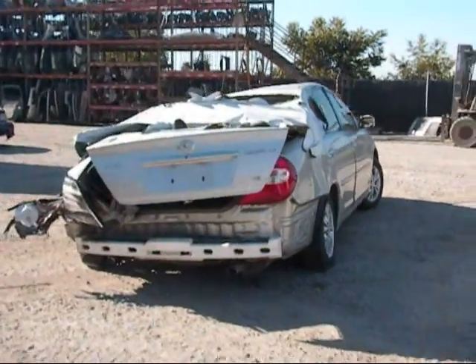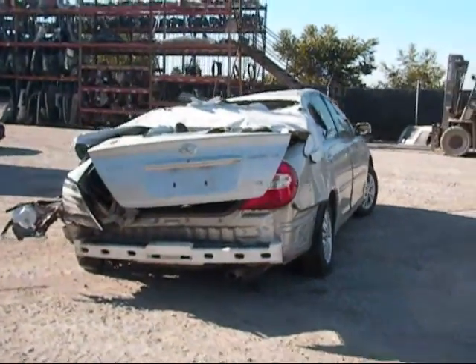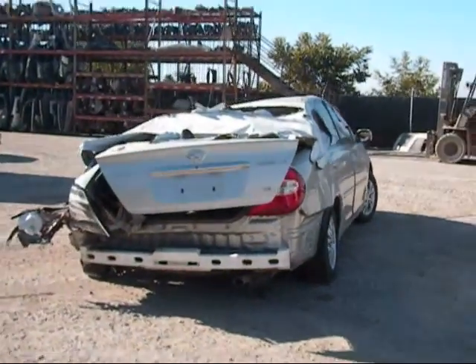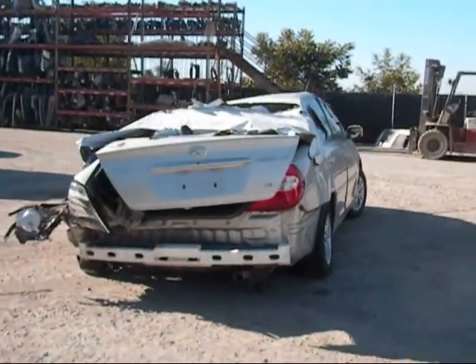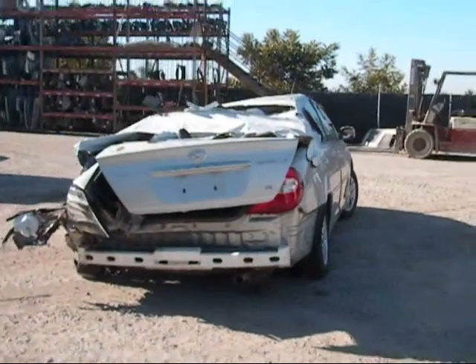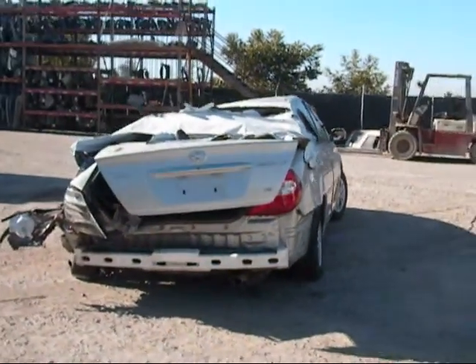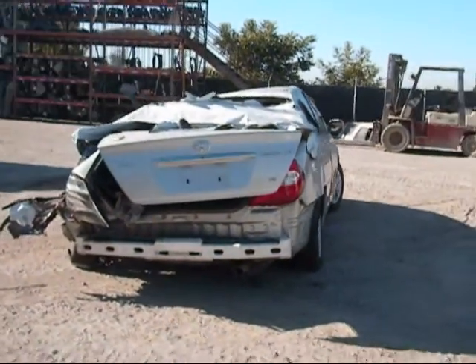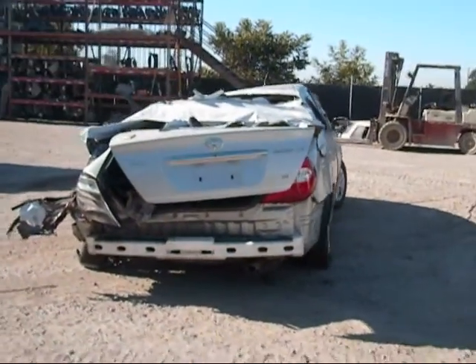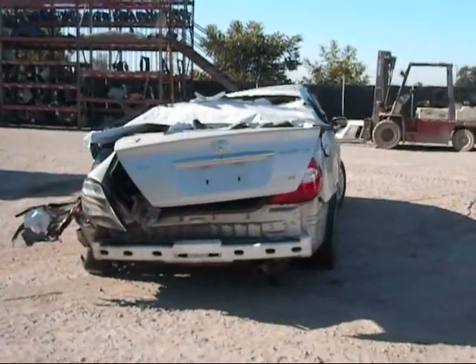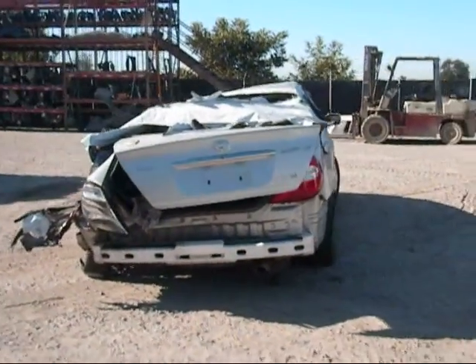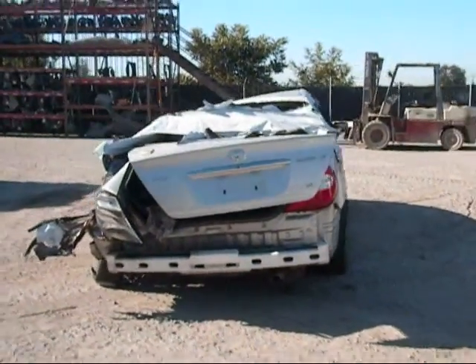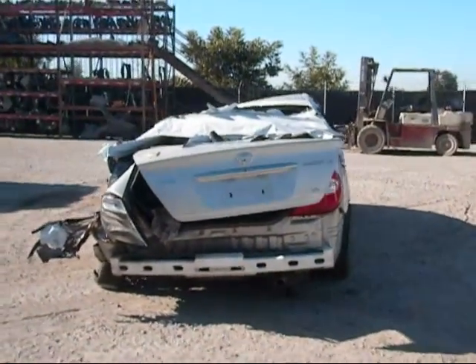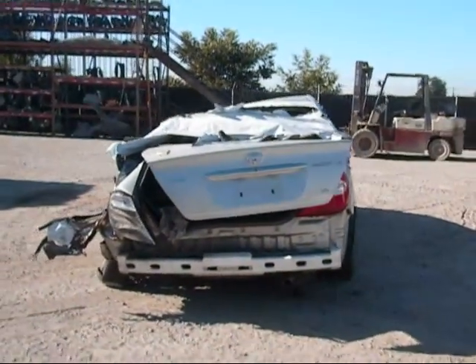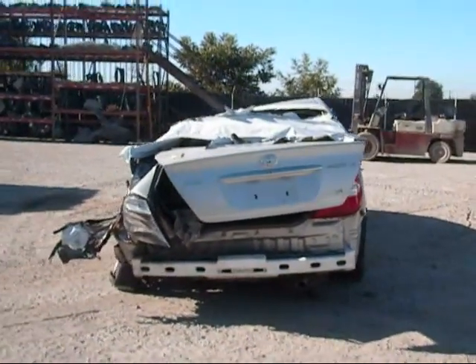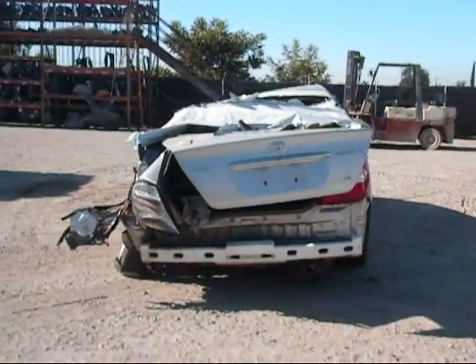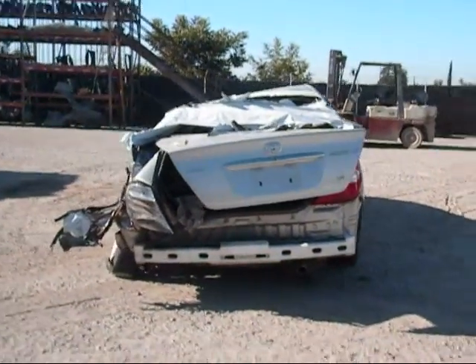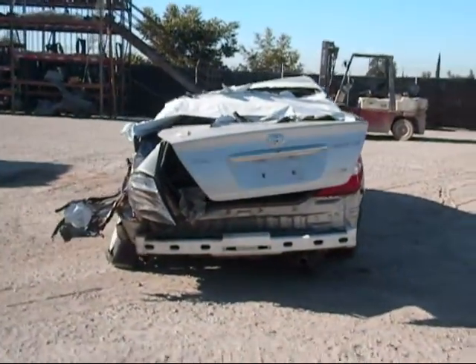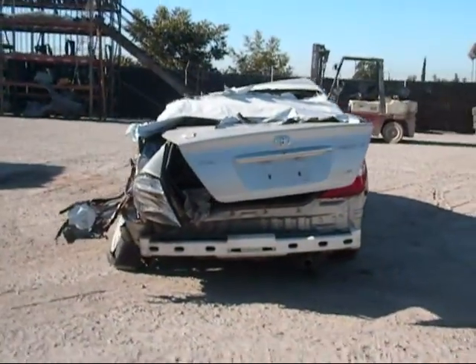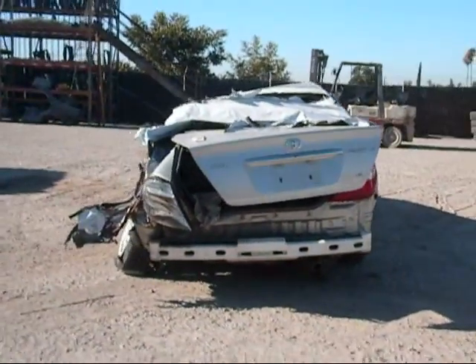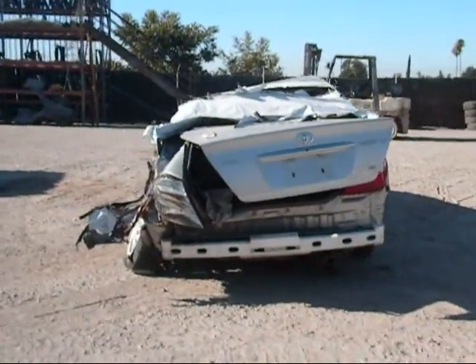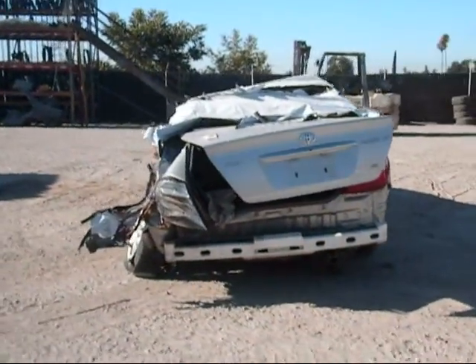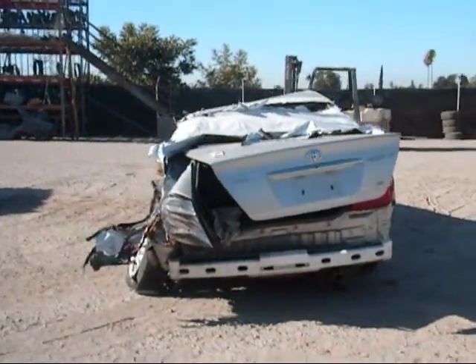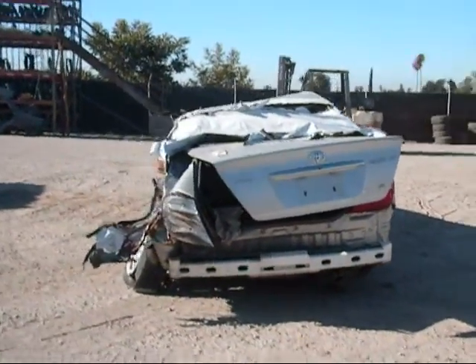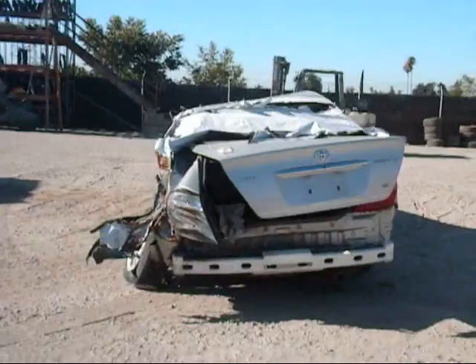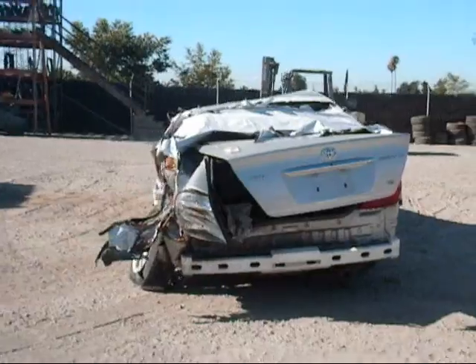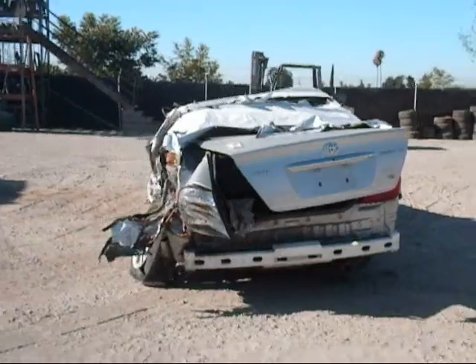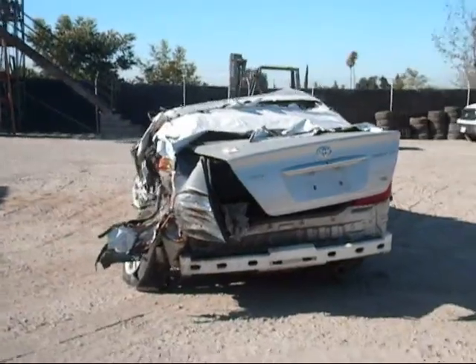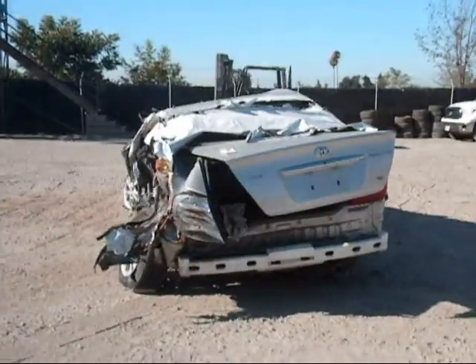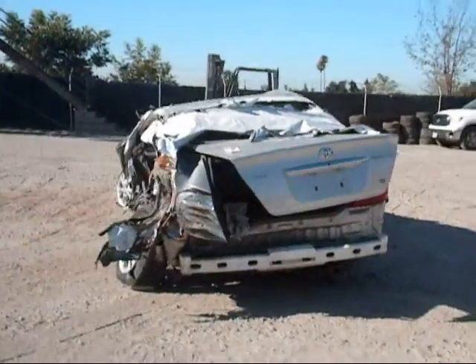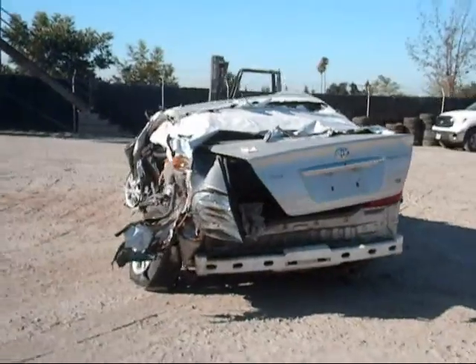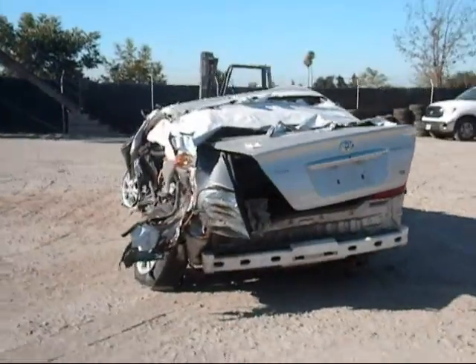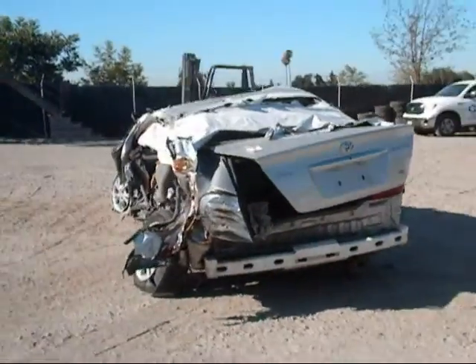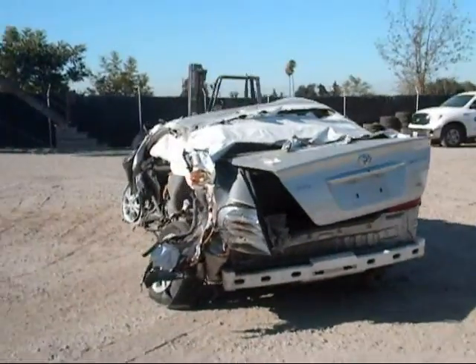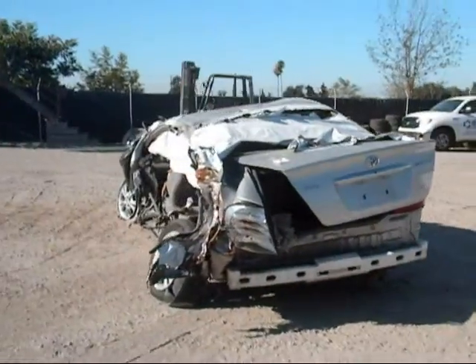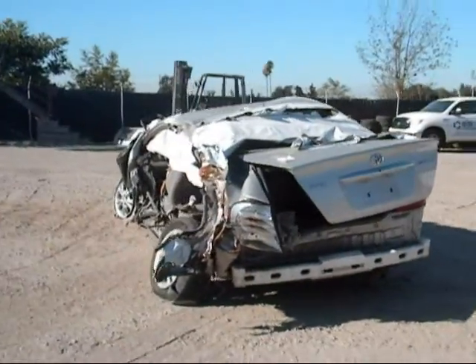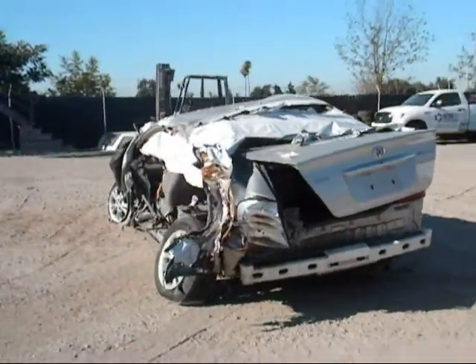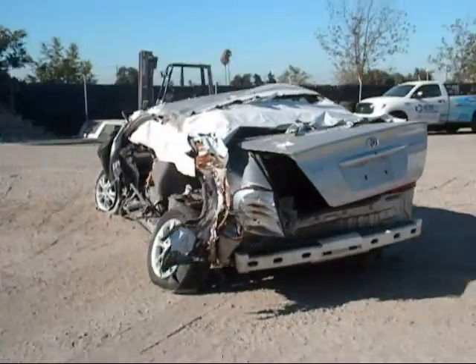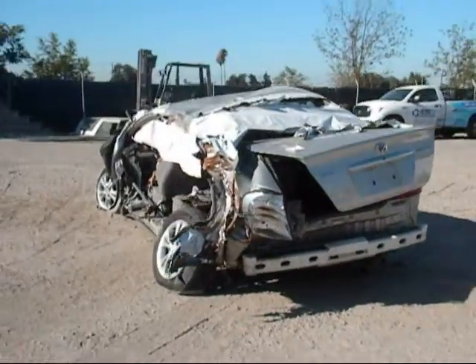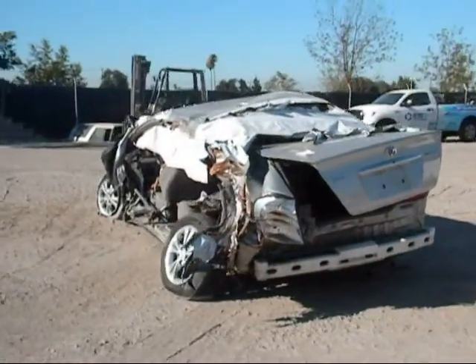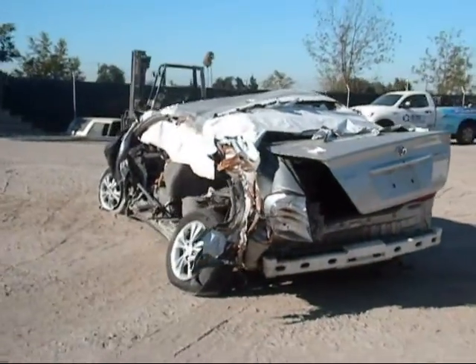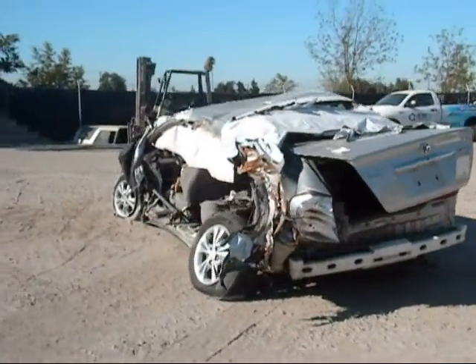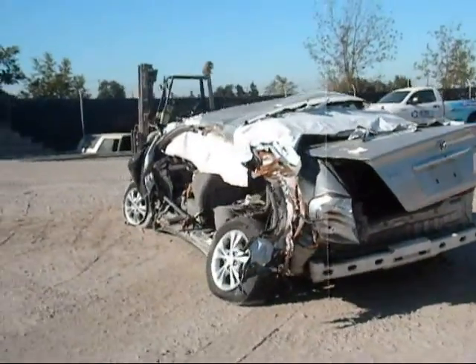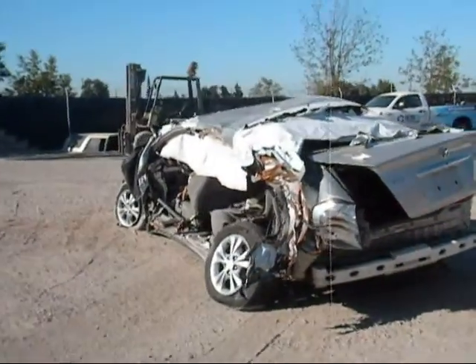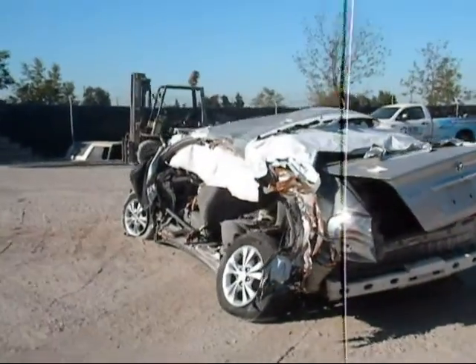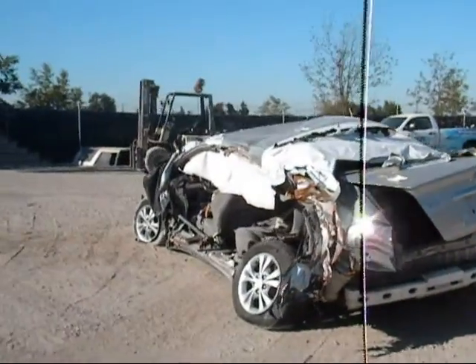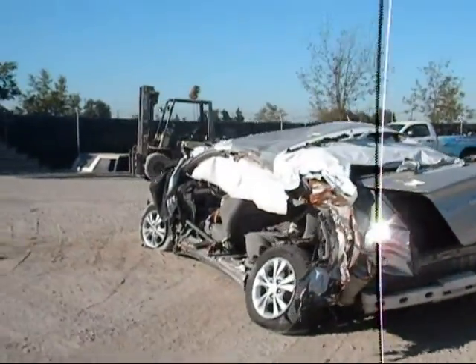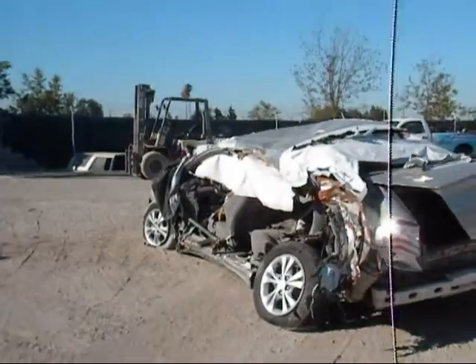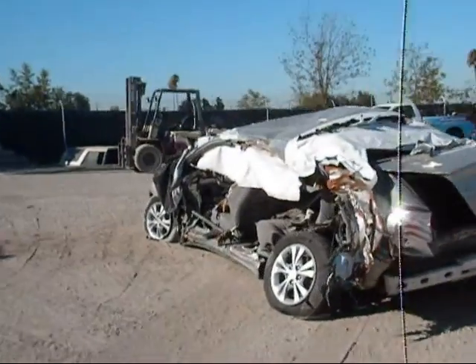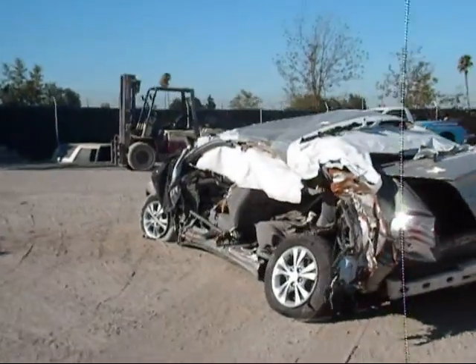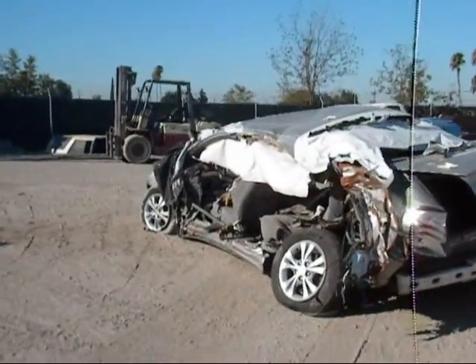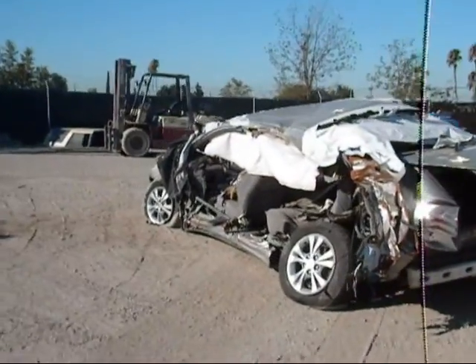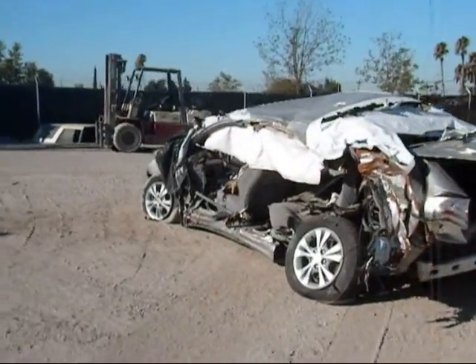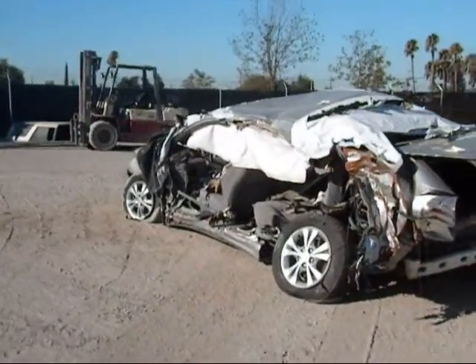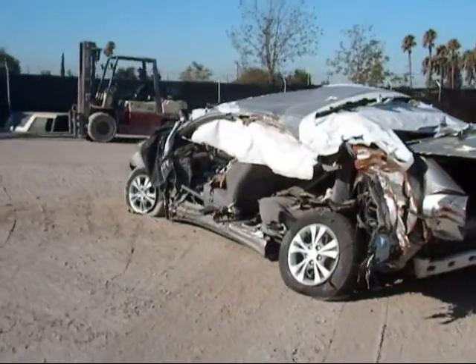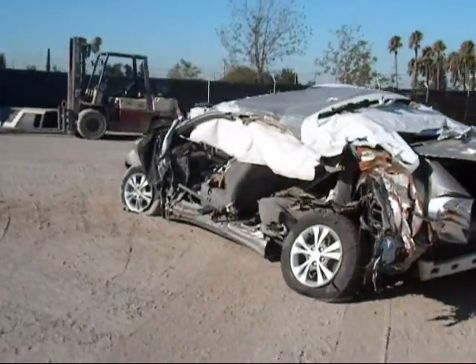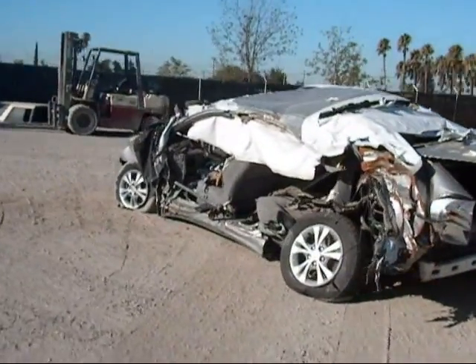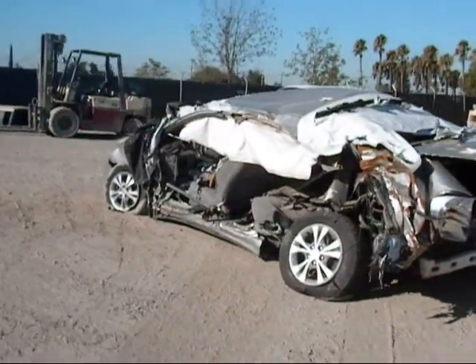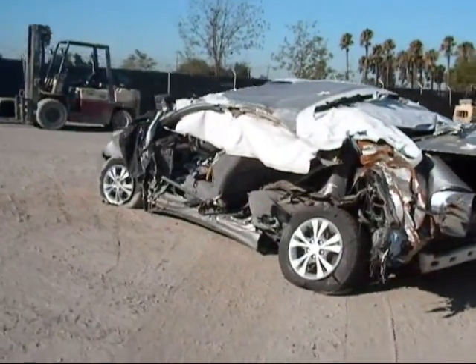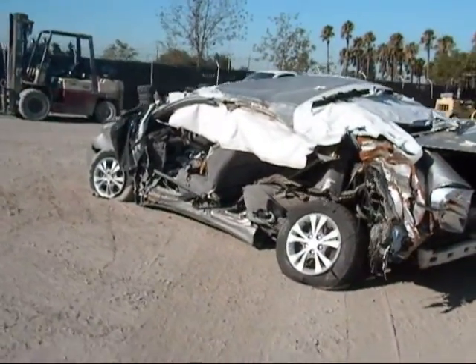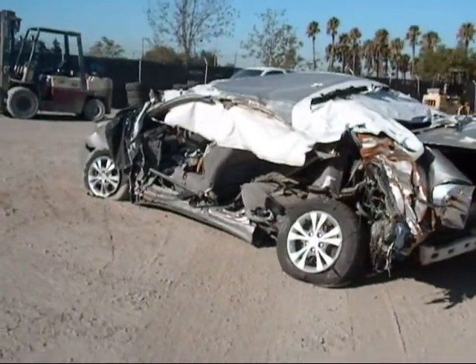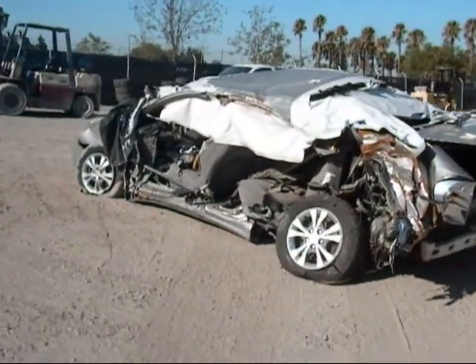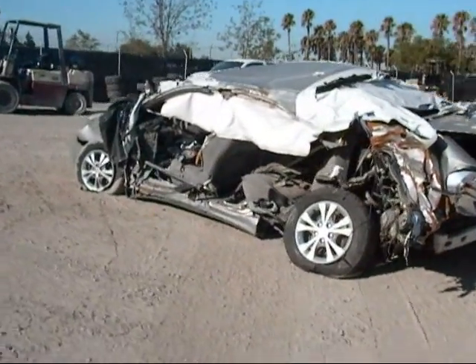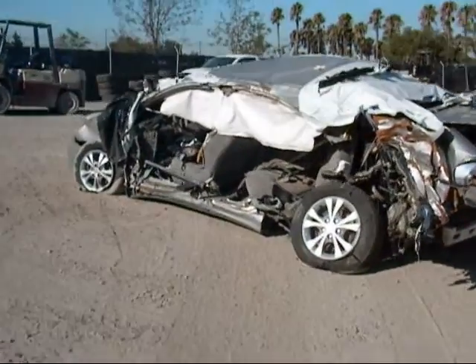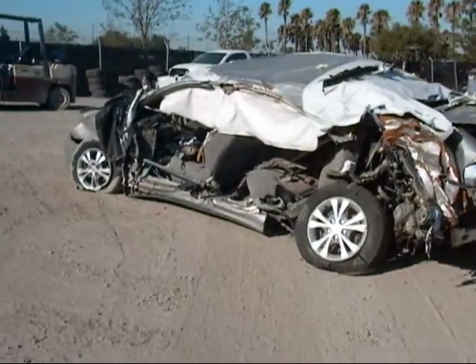The passenger side taillight is in good condition. The trunk hood is no good. The driver side is completely damaged, as you can see.